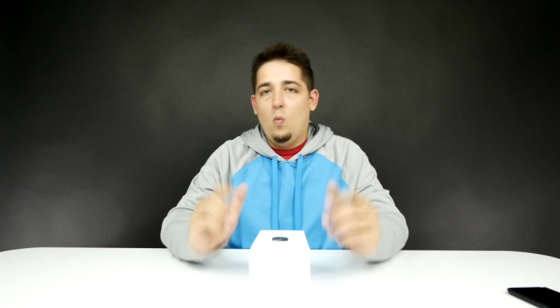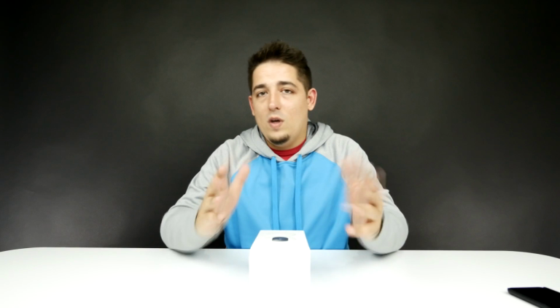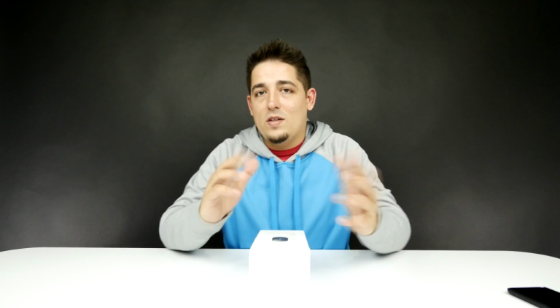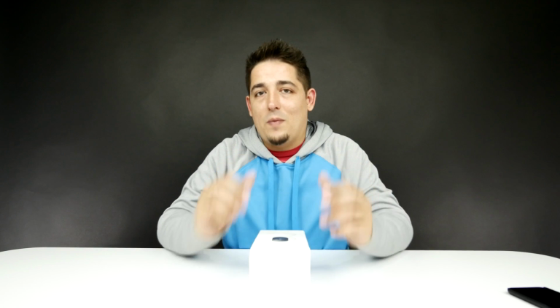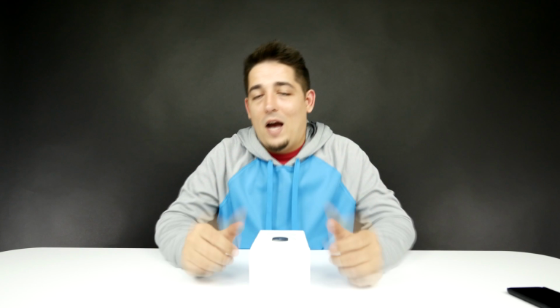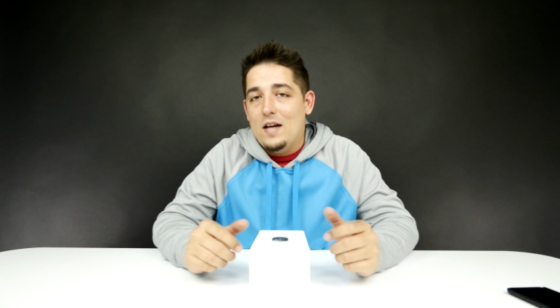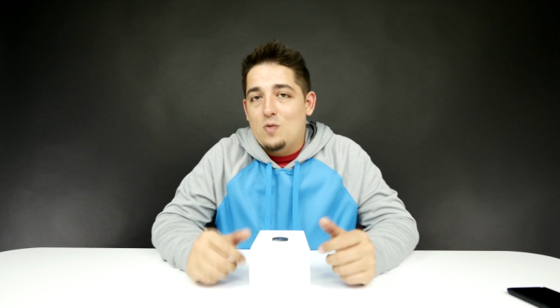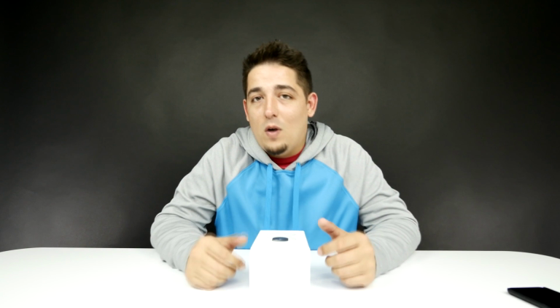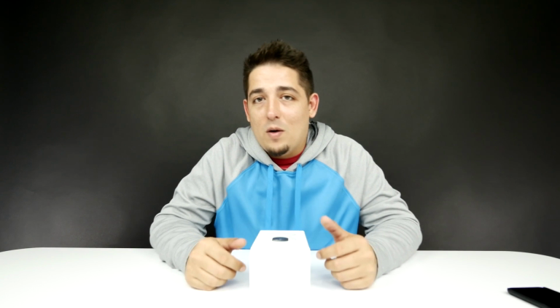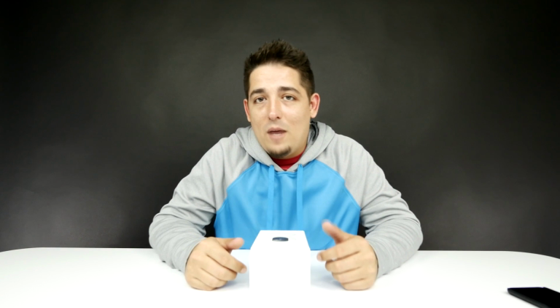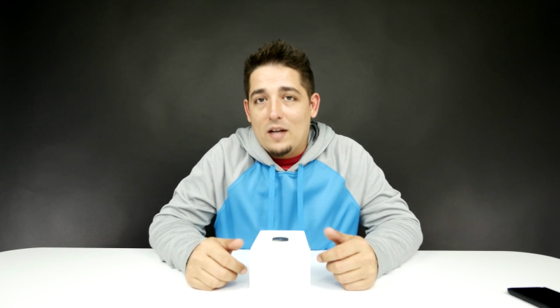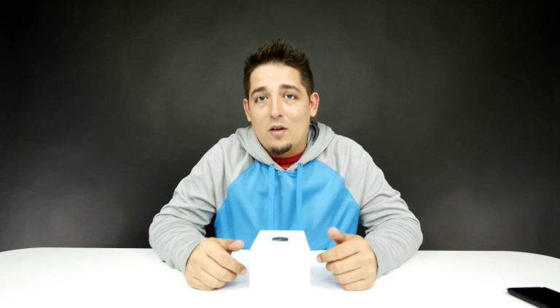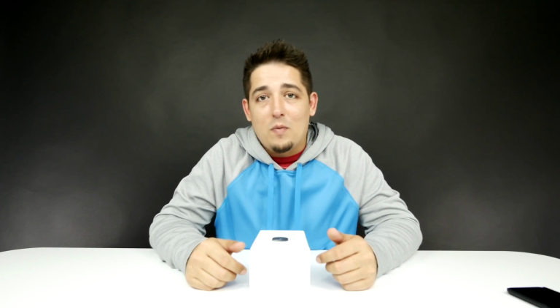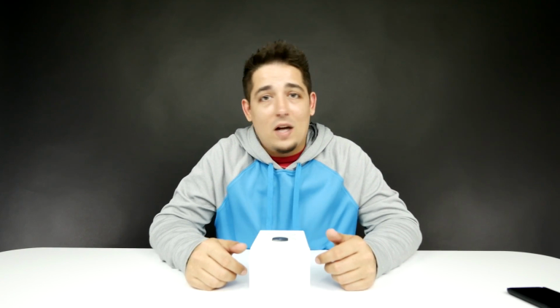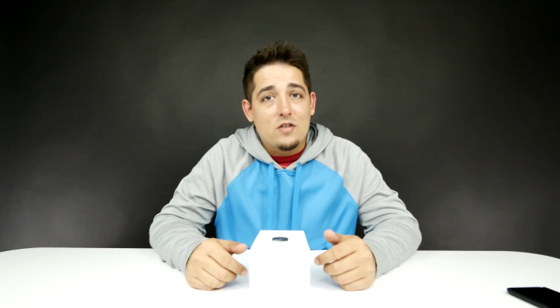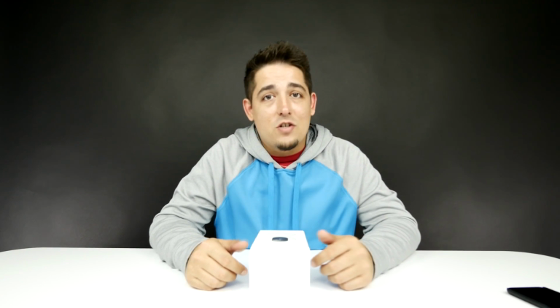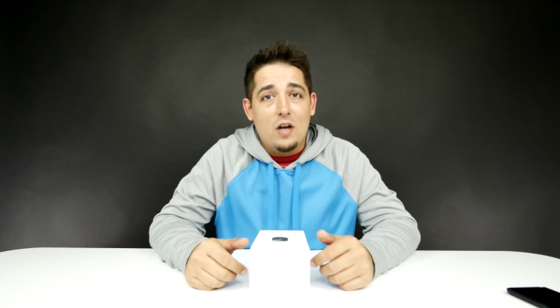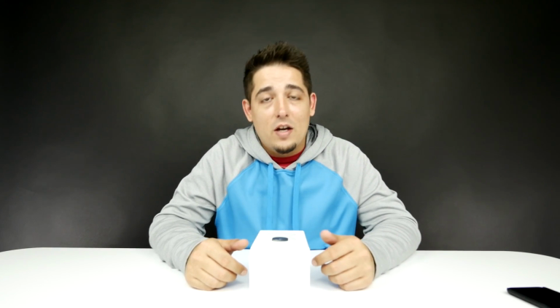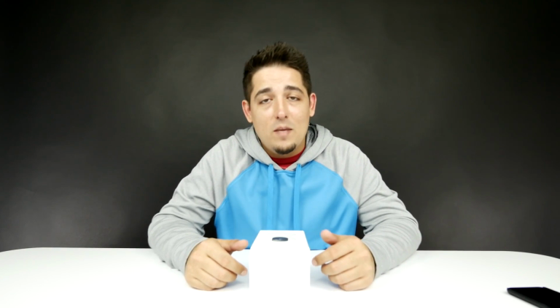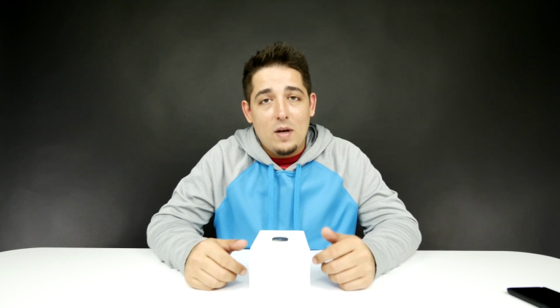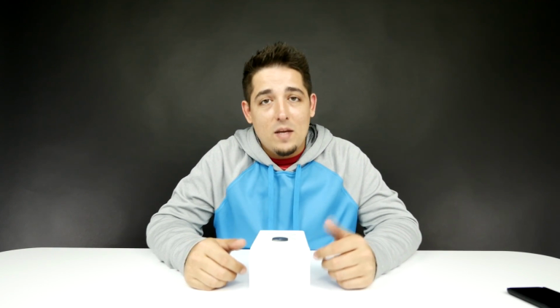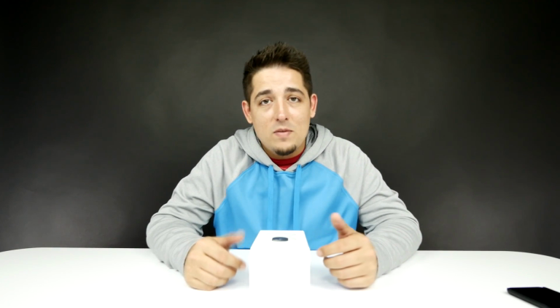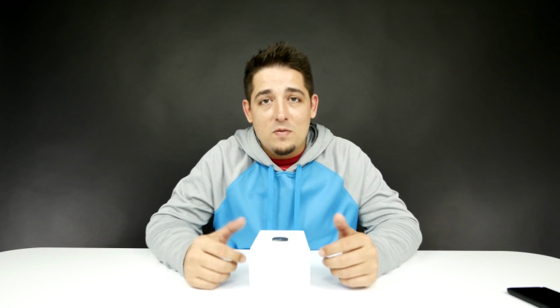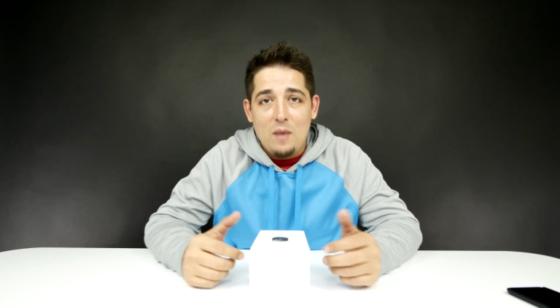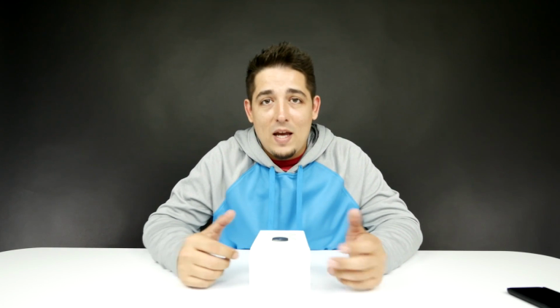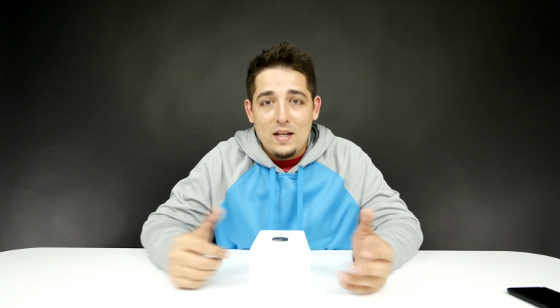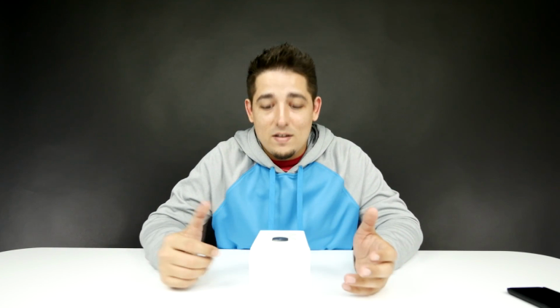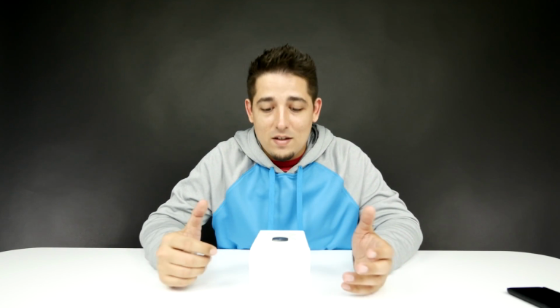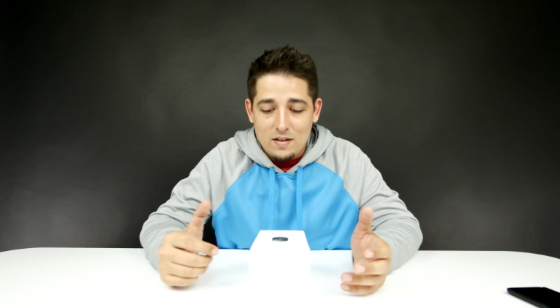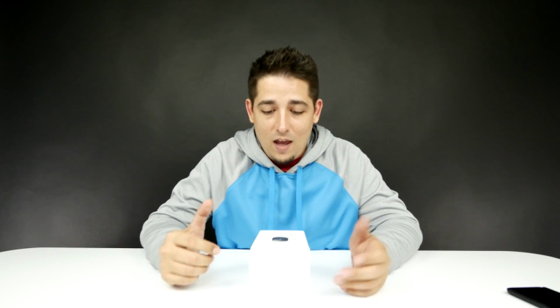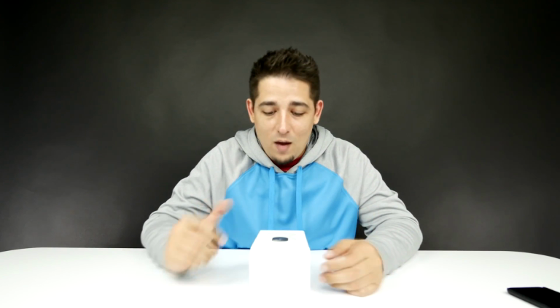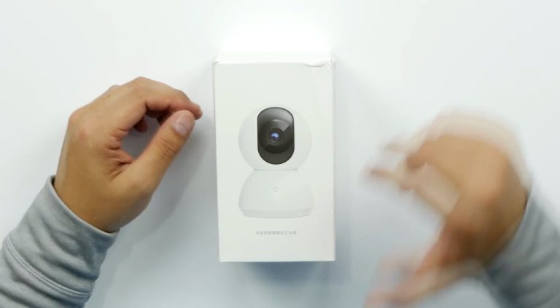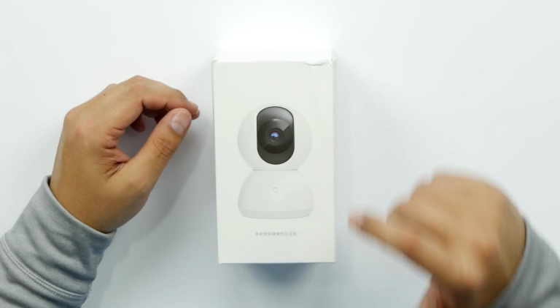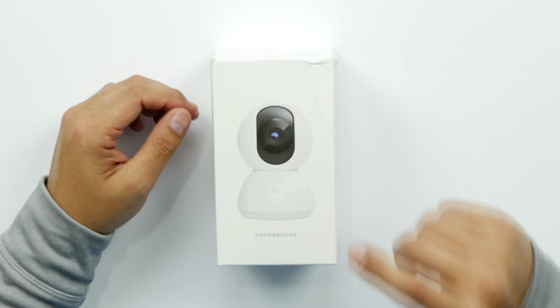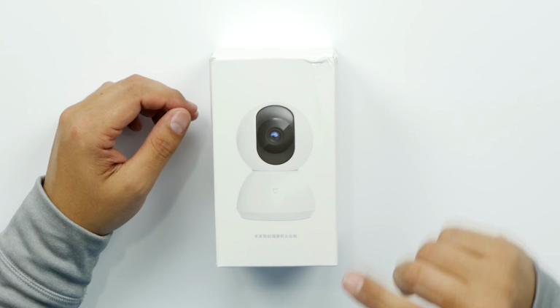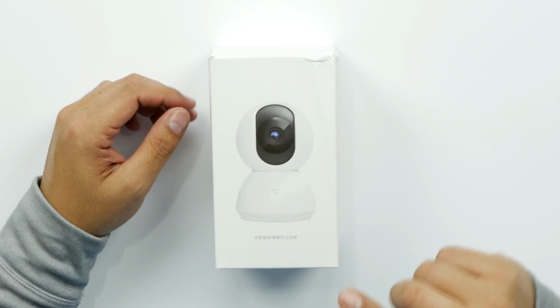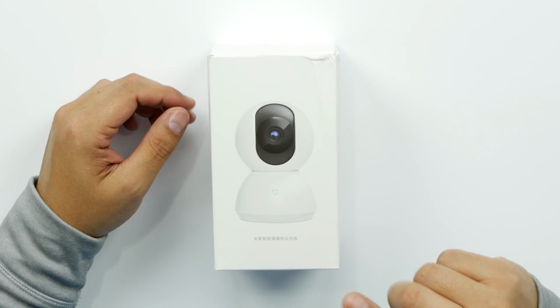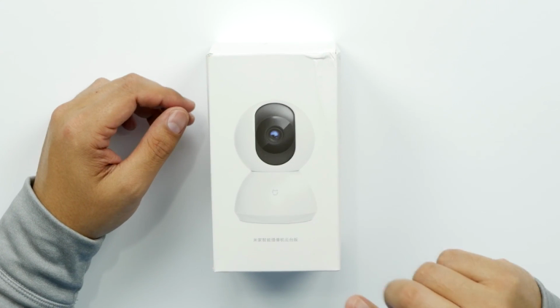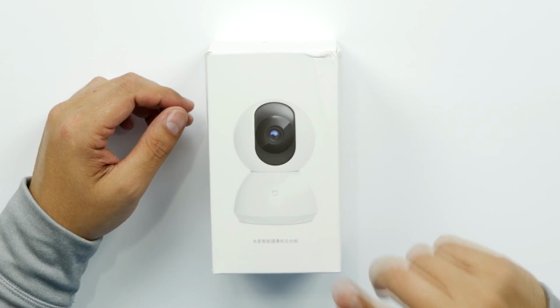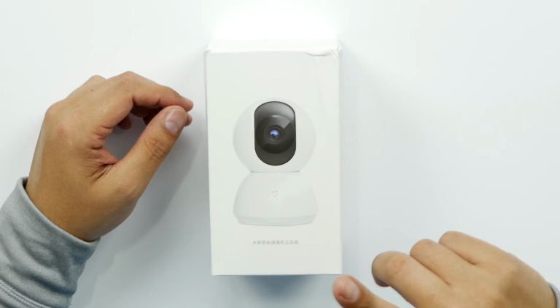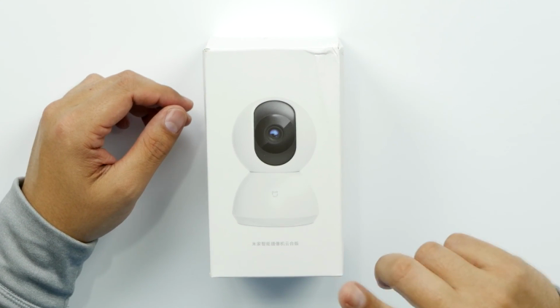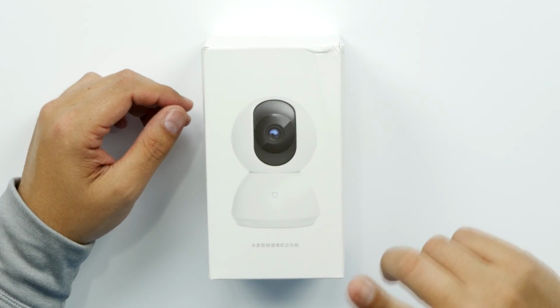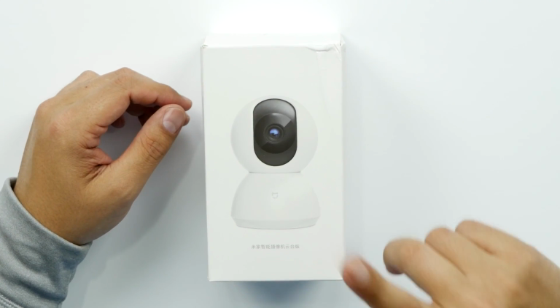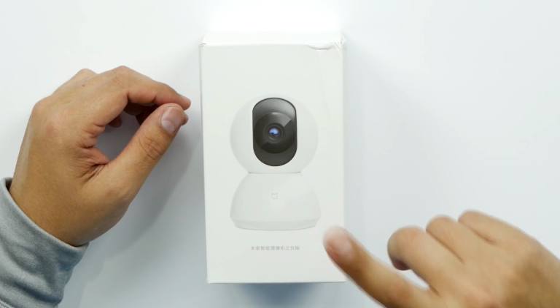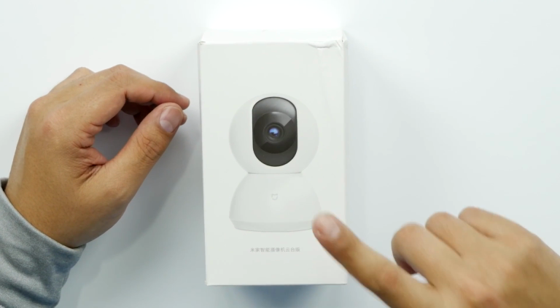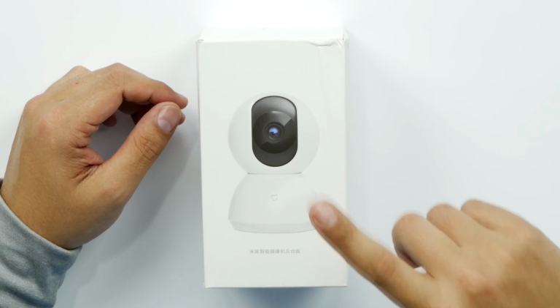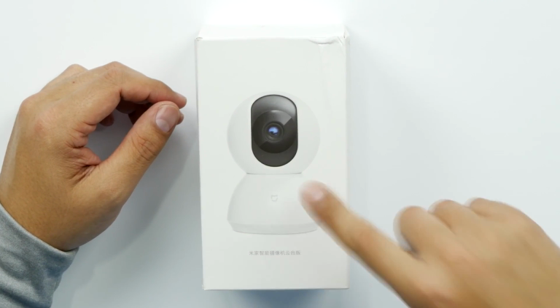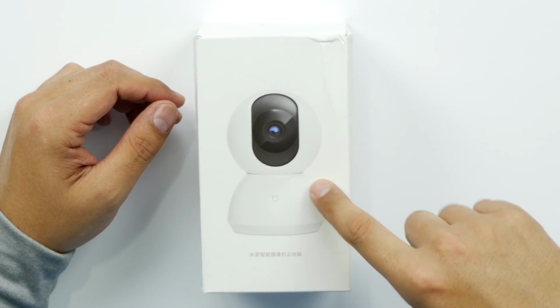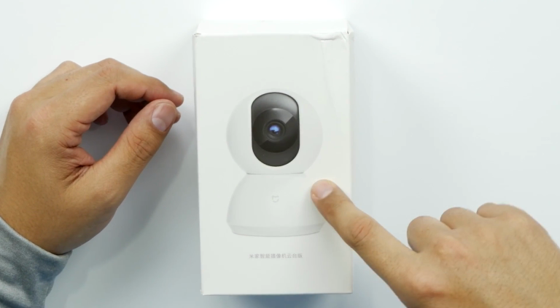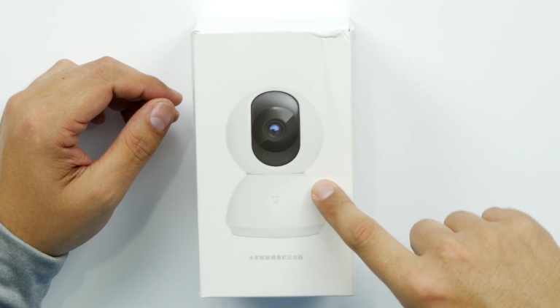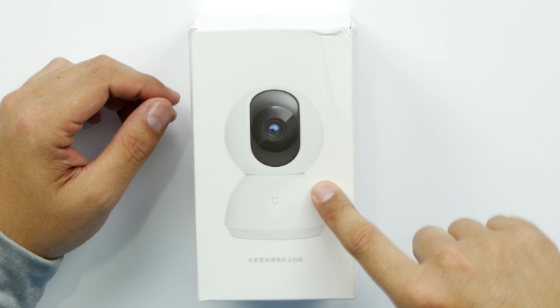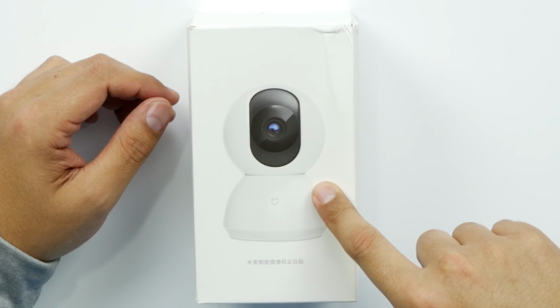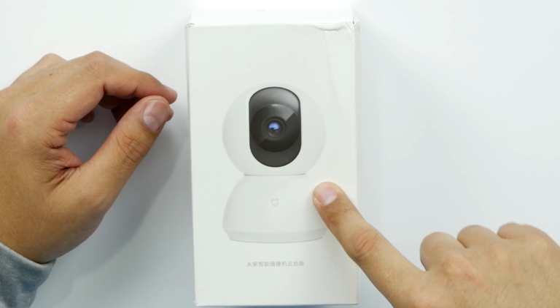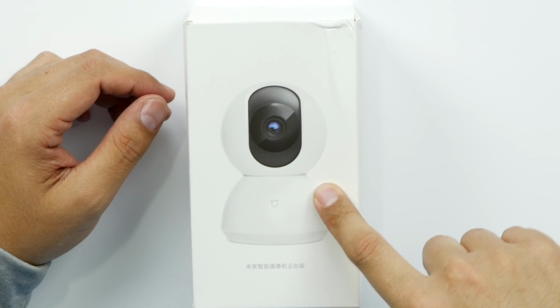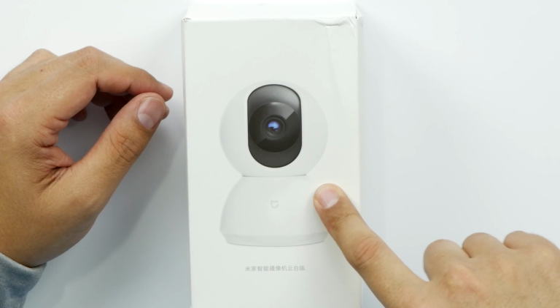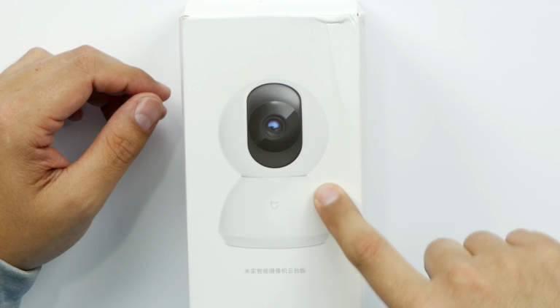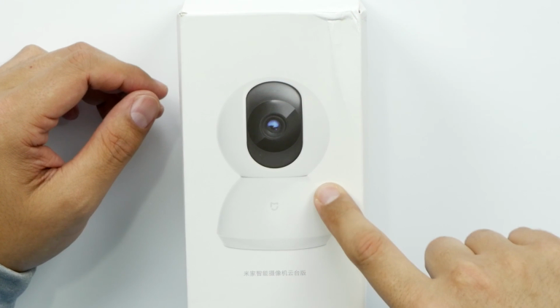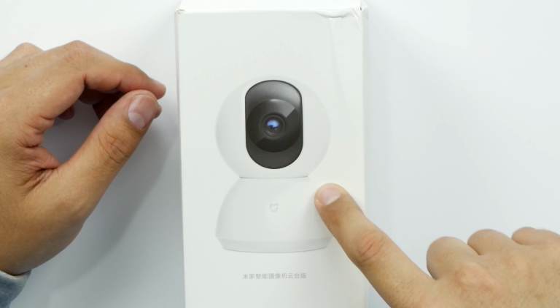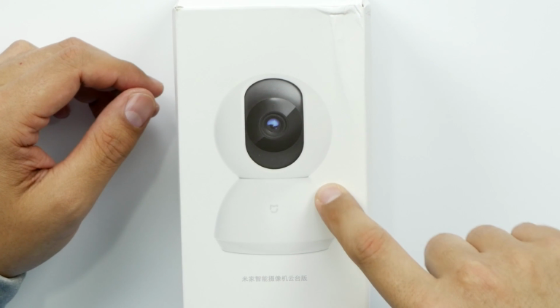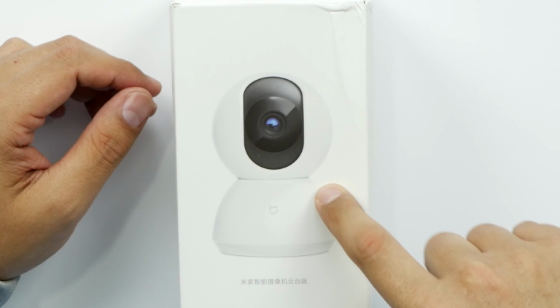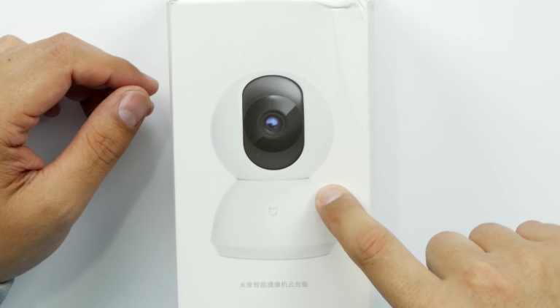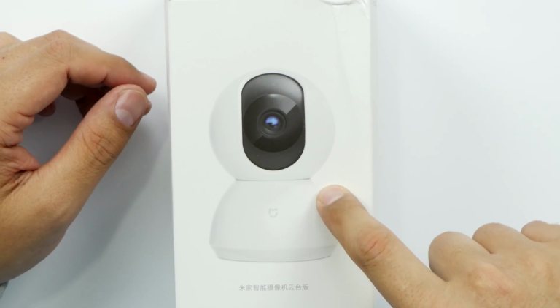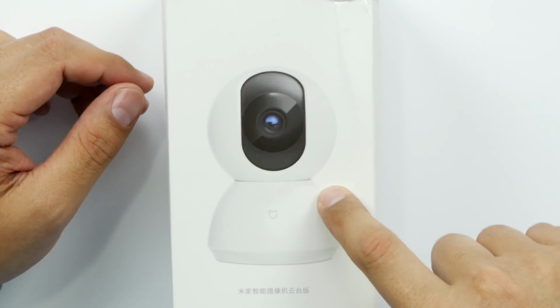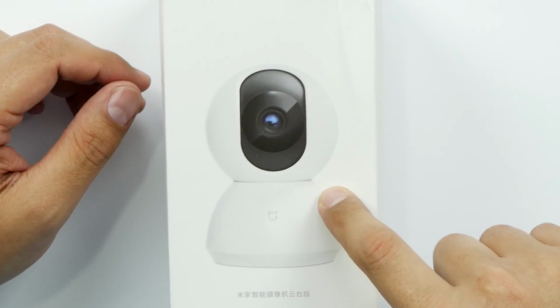What's up guys? Welcome back to Unboxed Junkie. My name is Matt and today we're looking at an IP camera by Xiaomi.